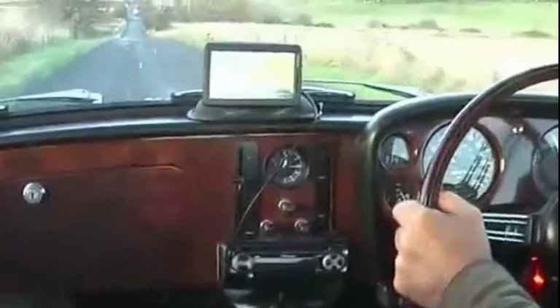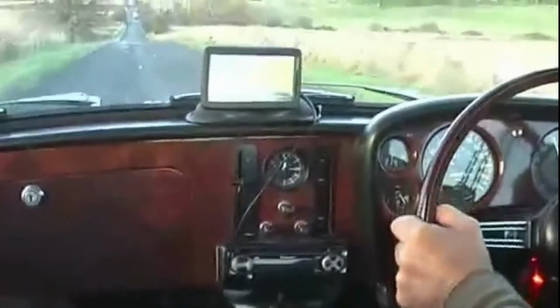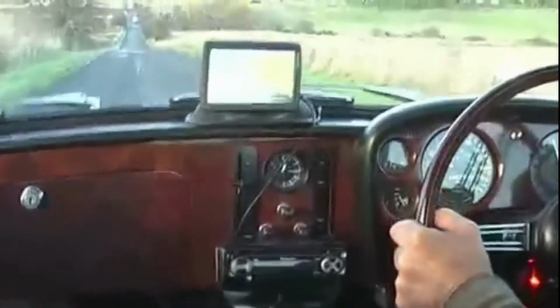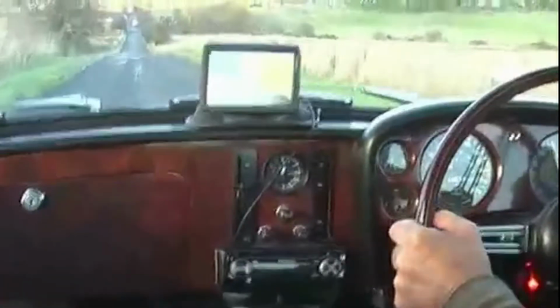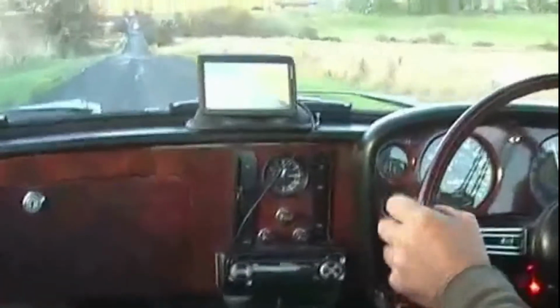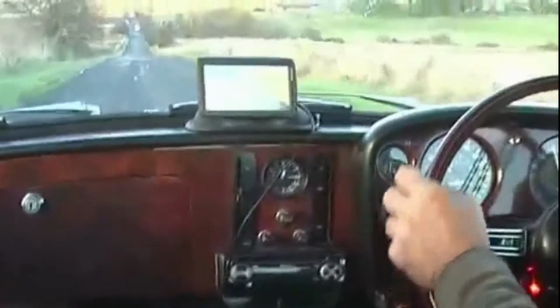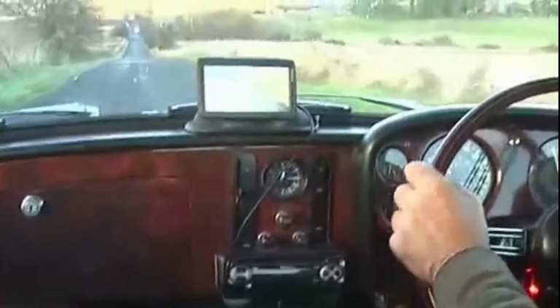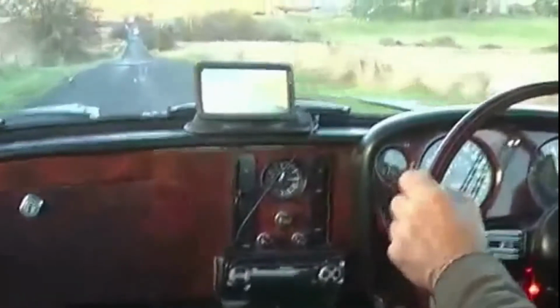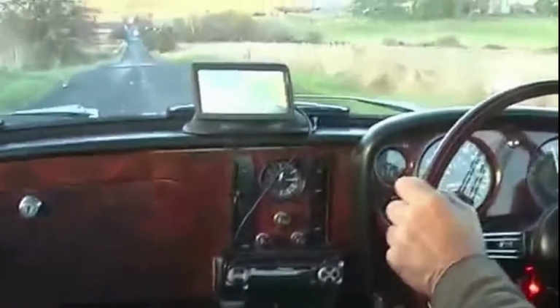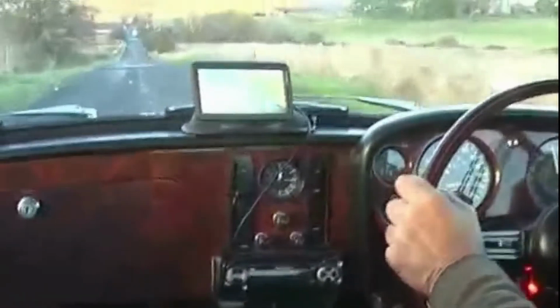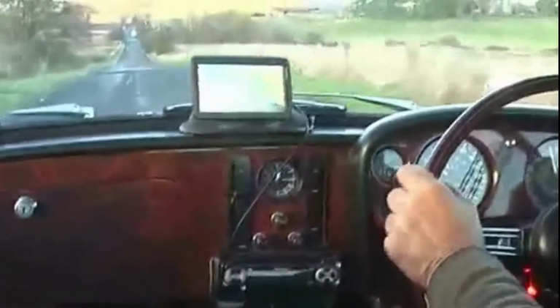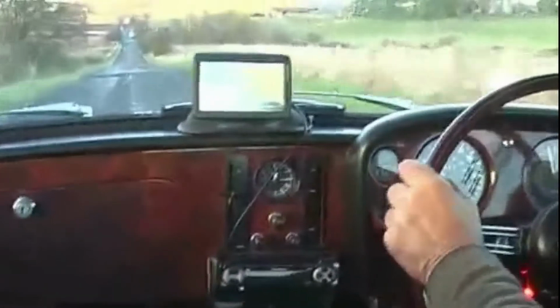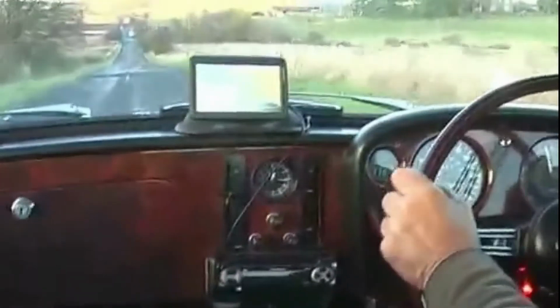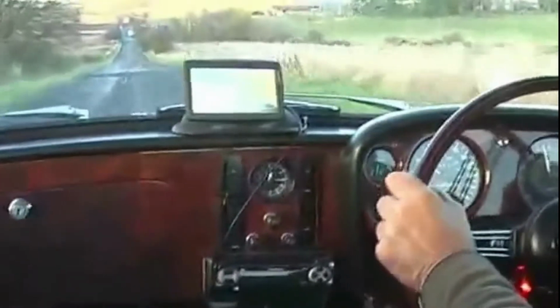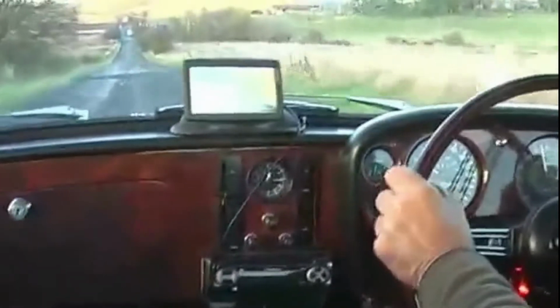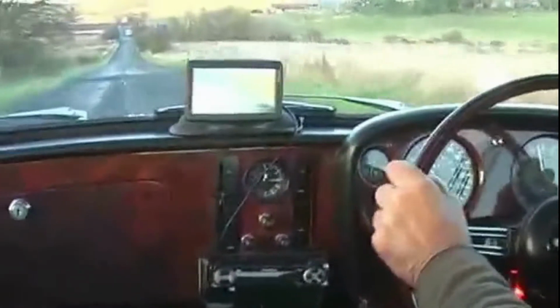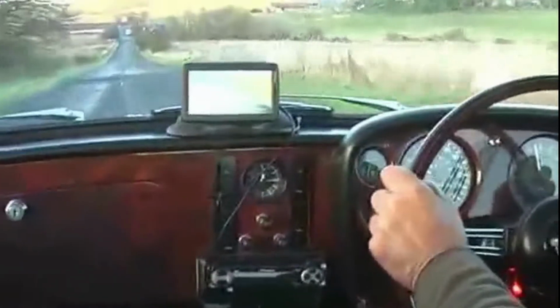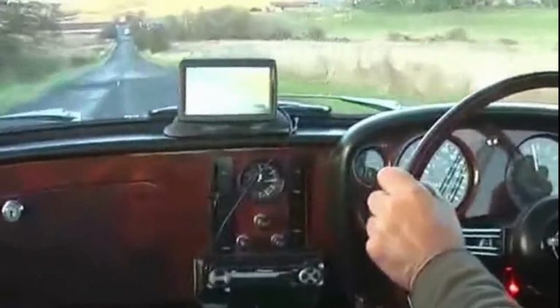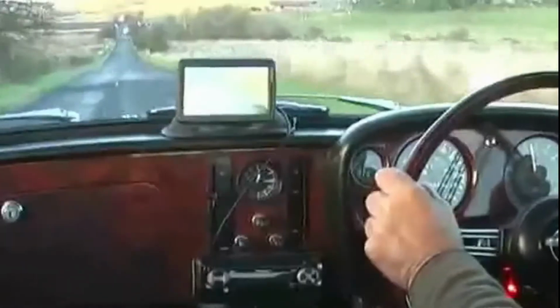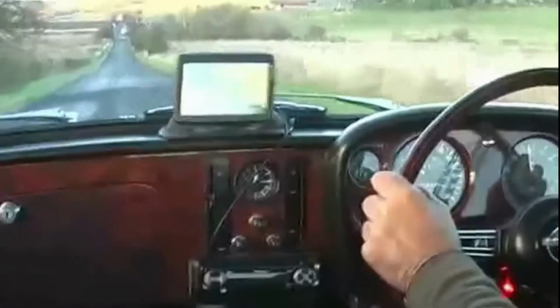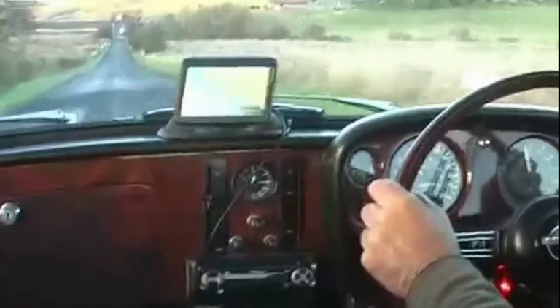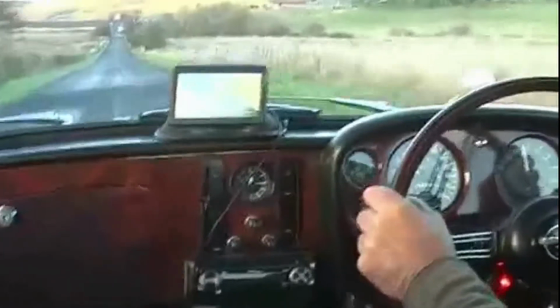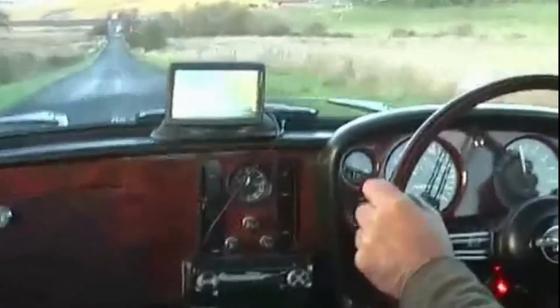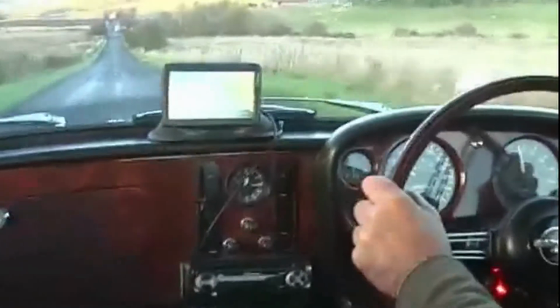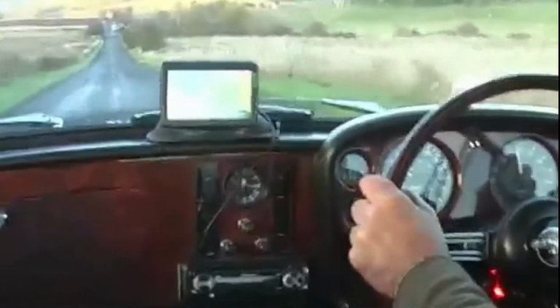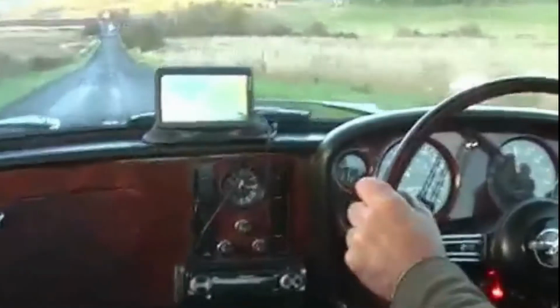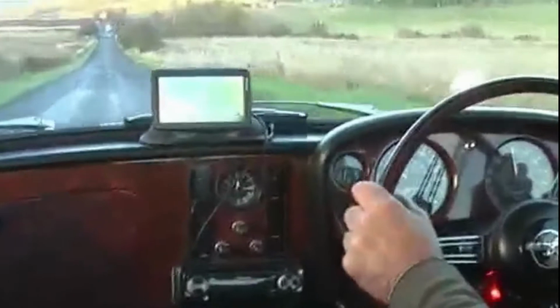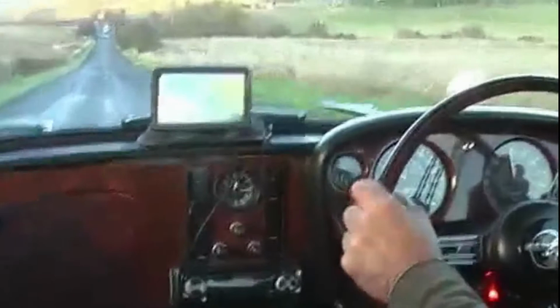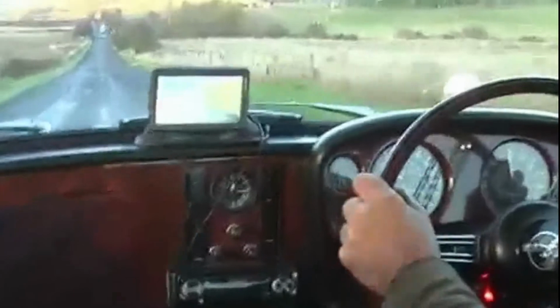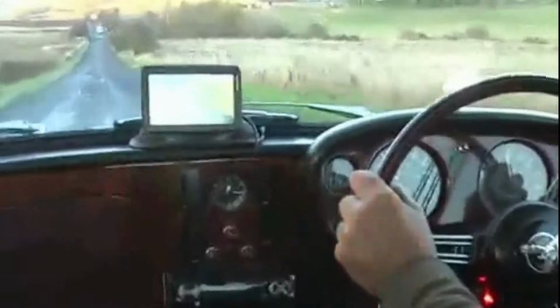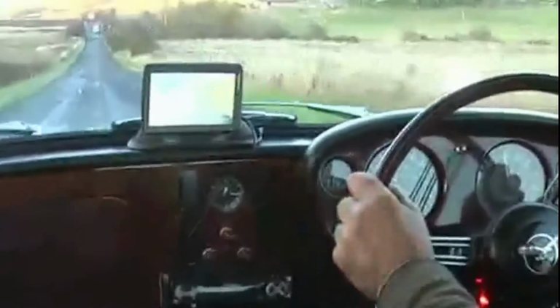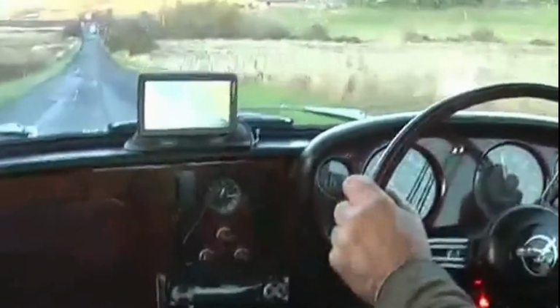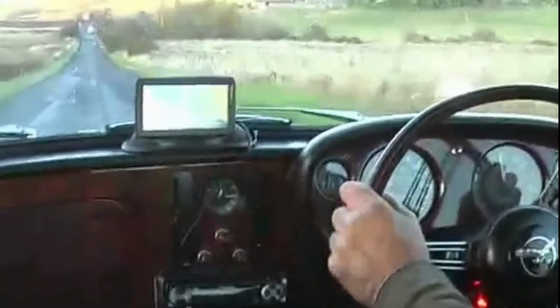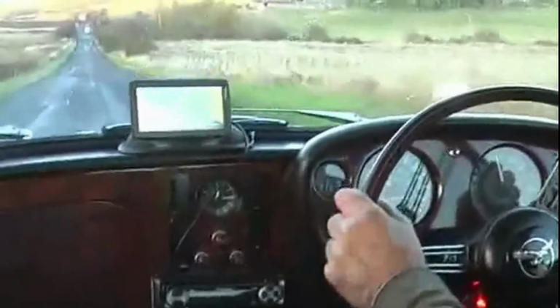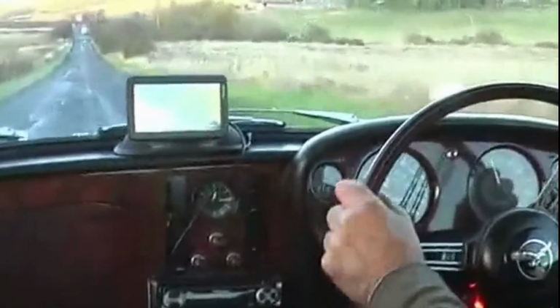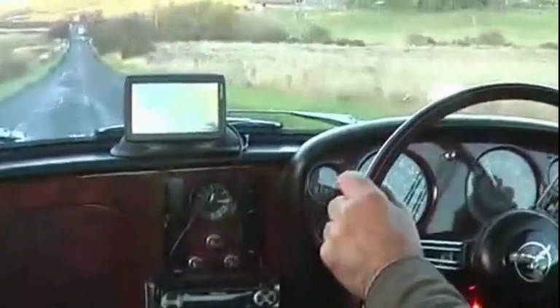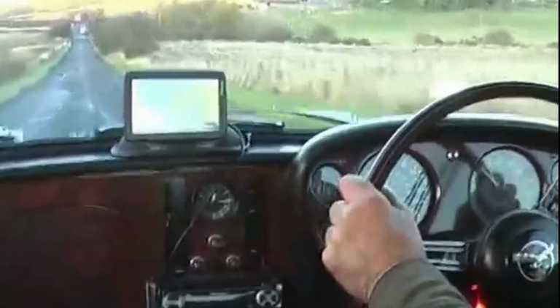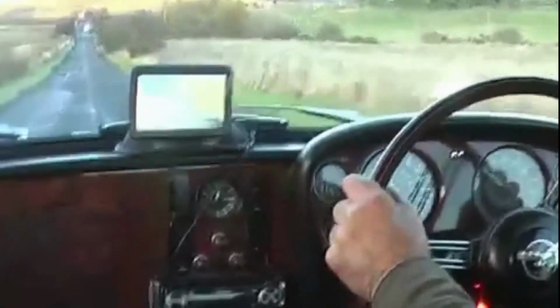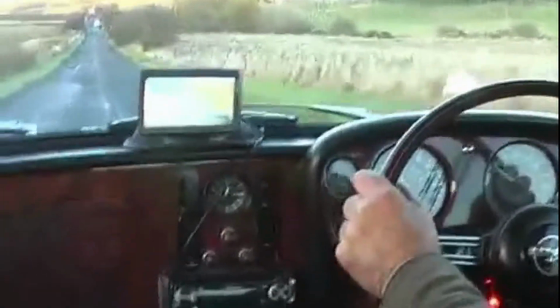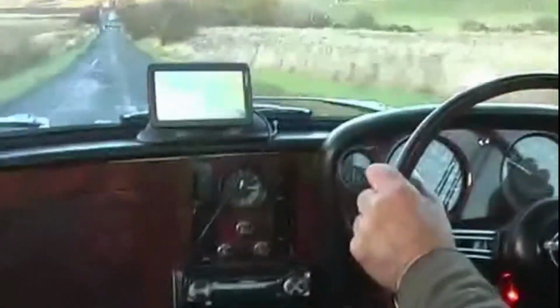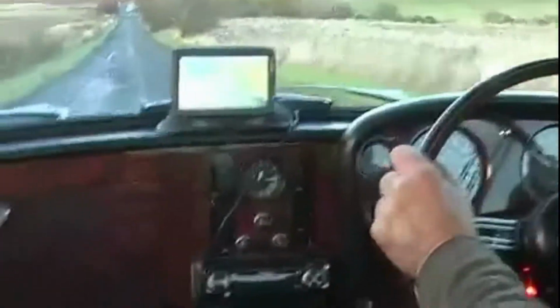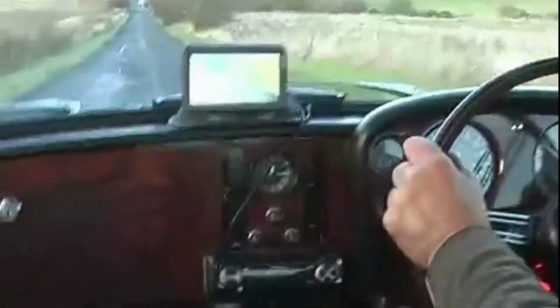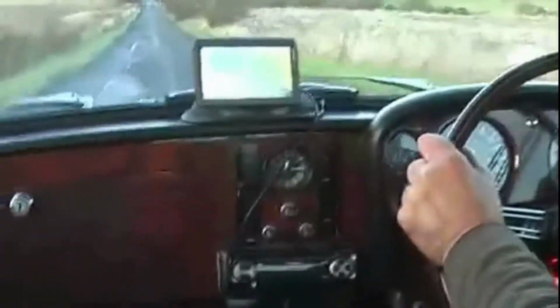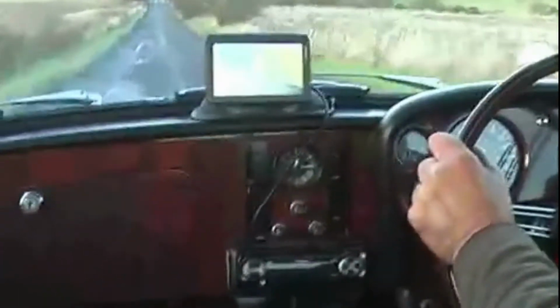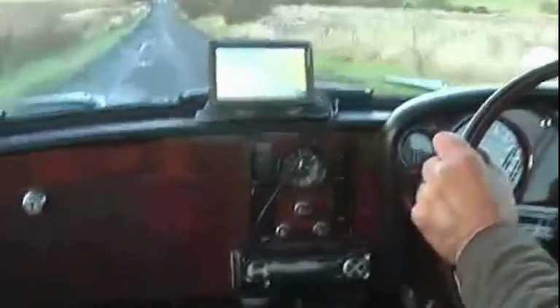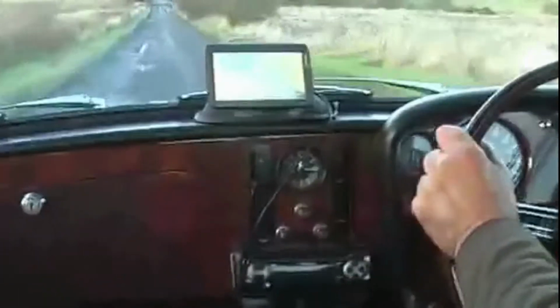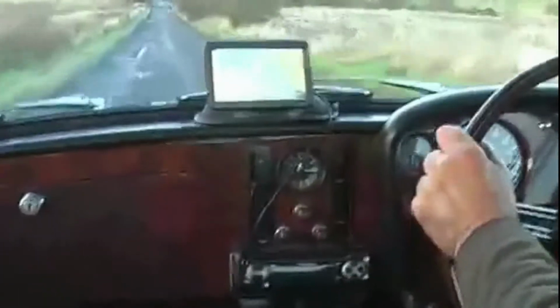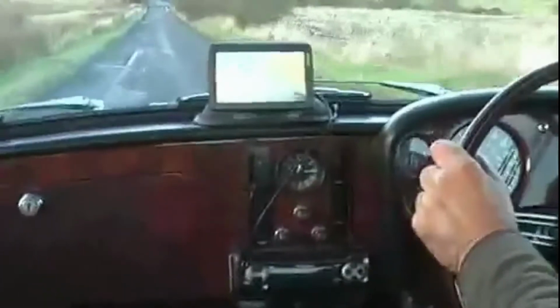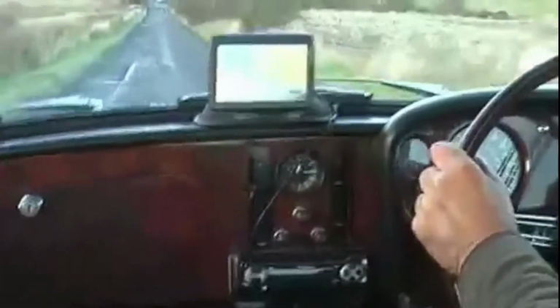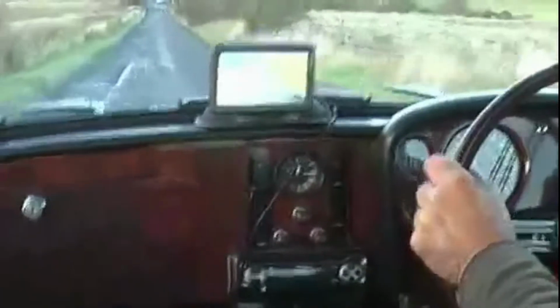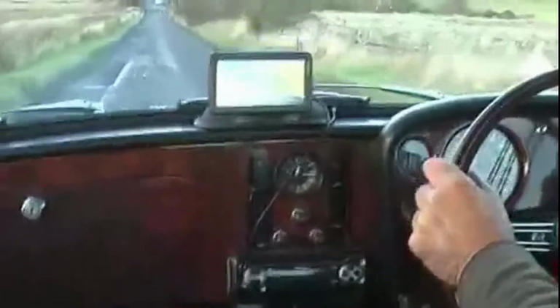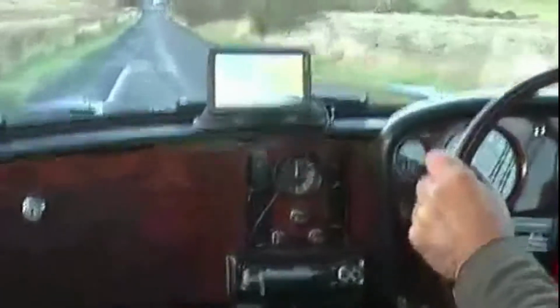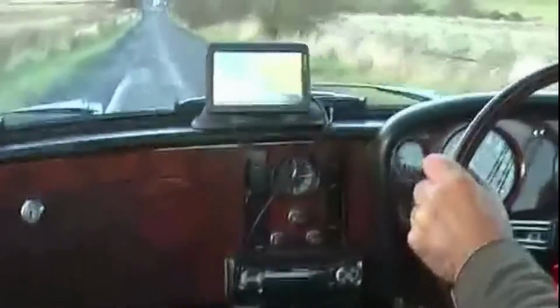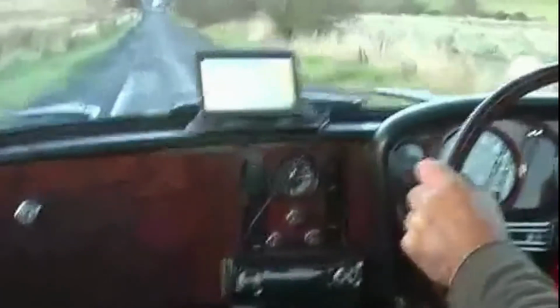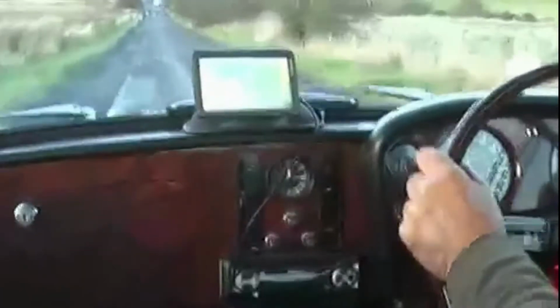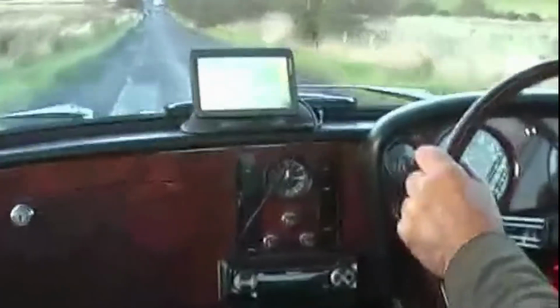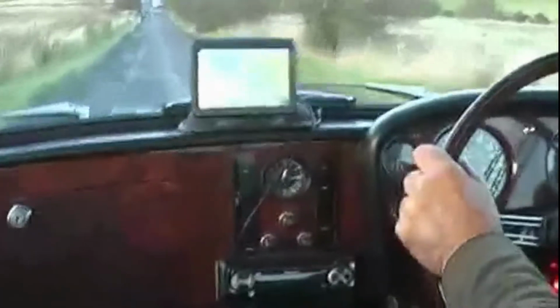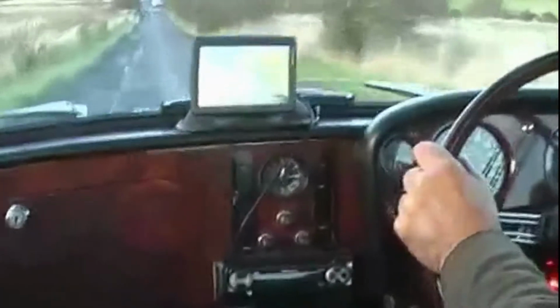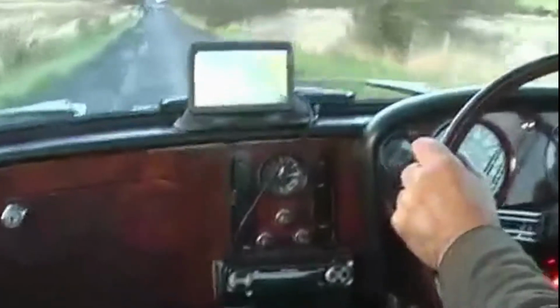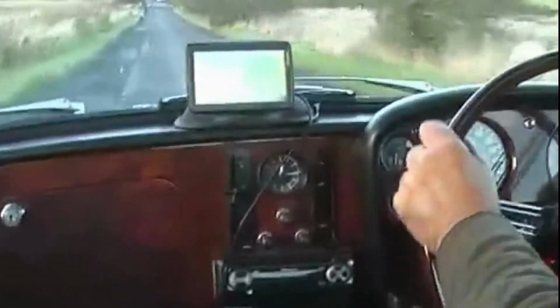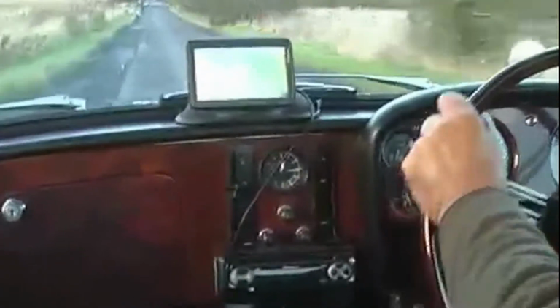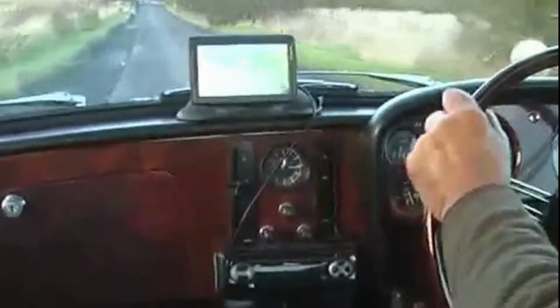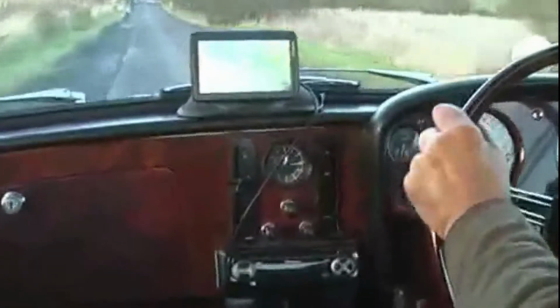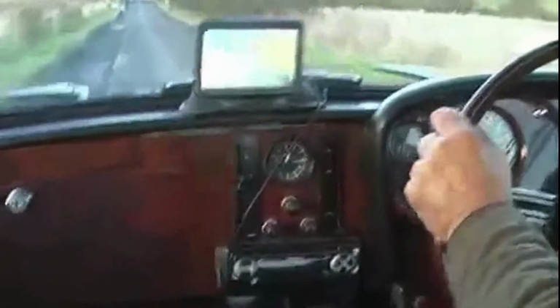Get it up to 50. That's it, just got into the top gear now.